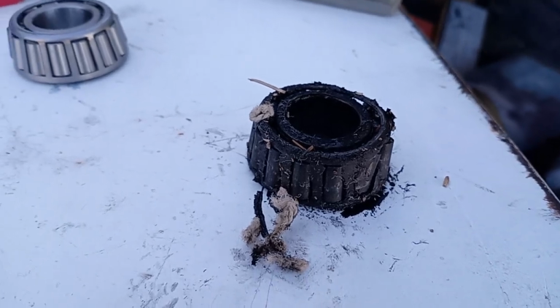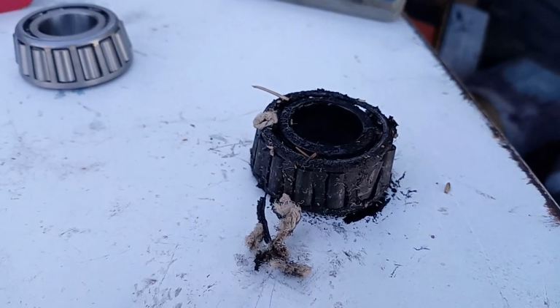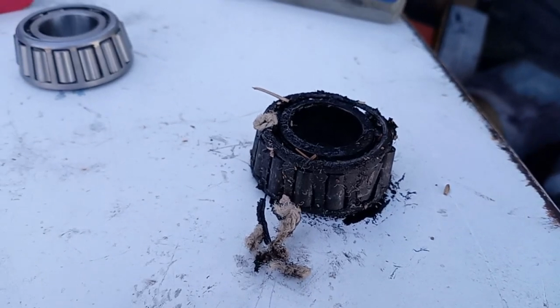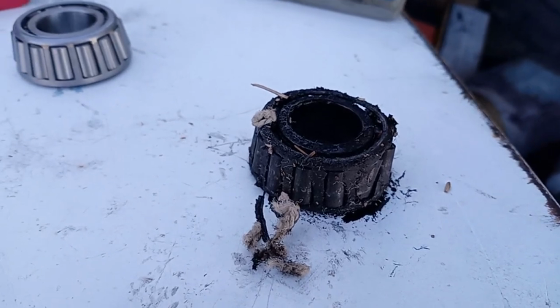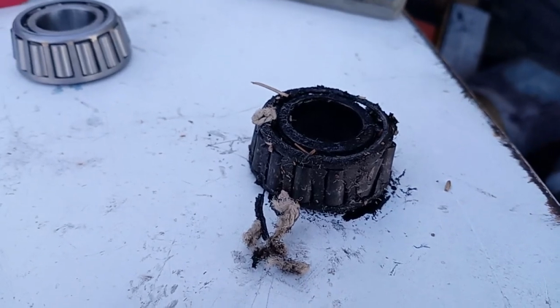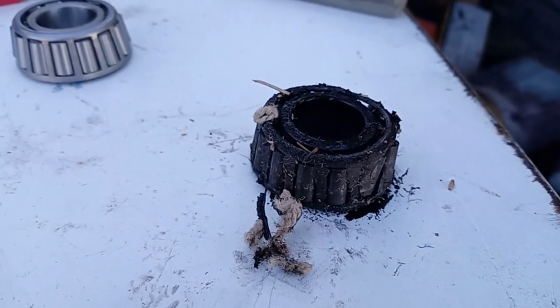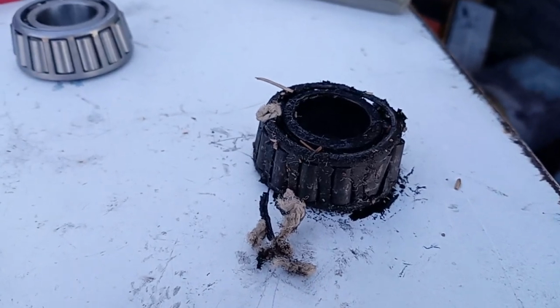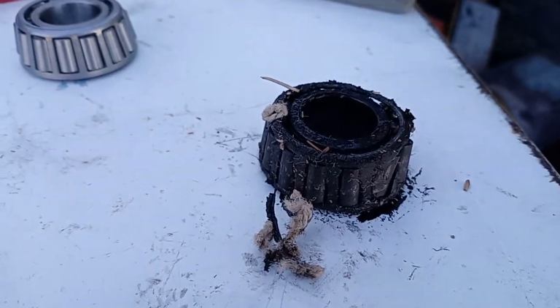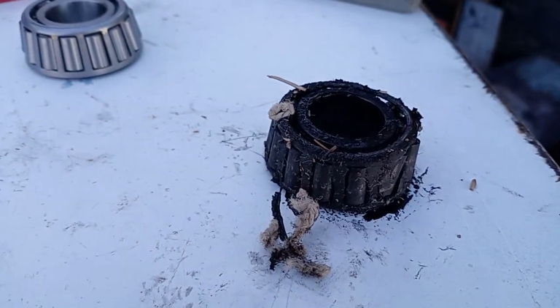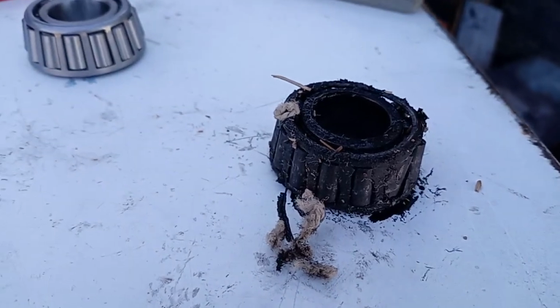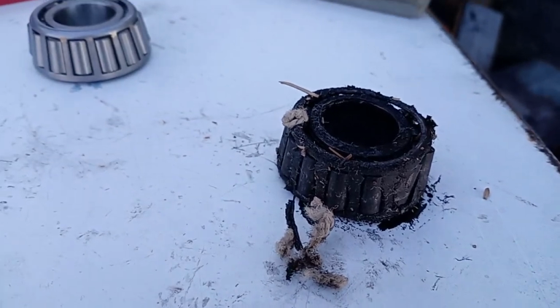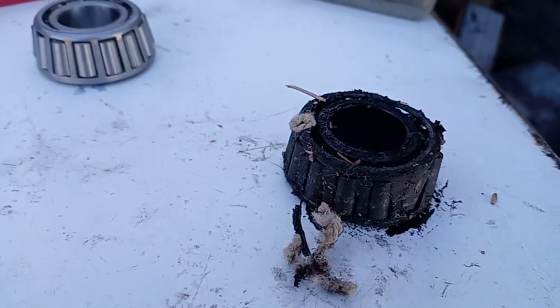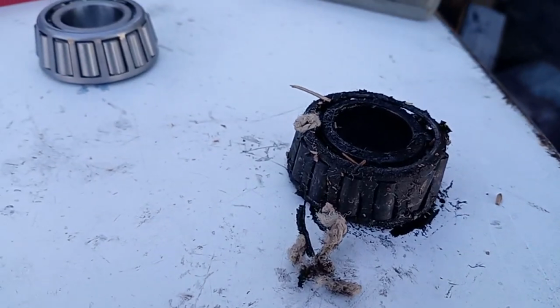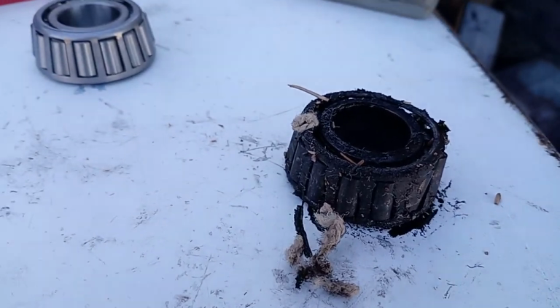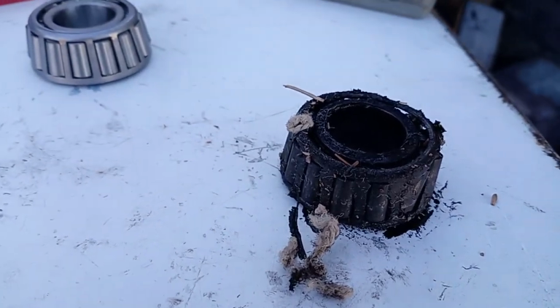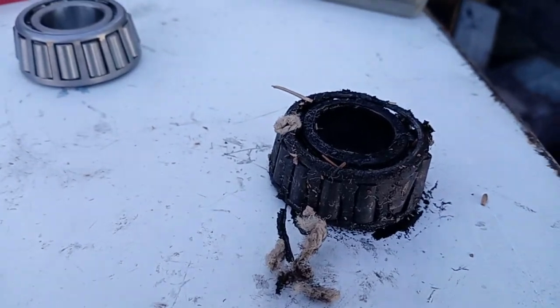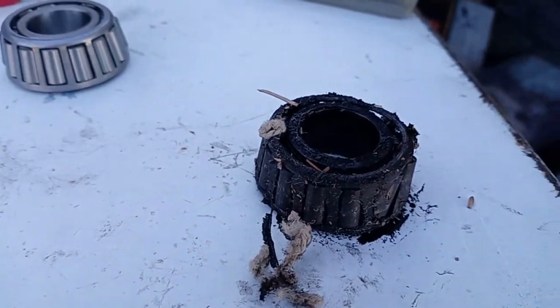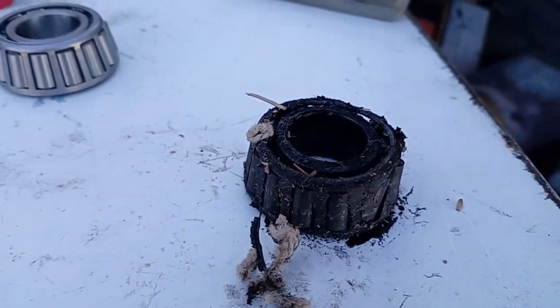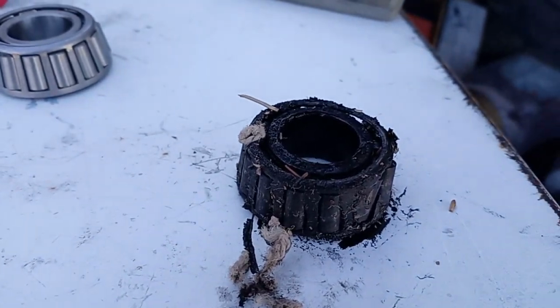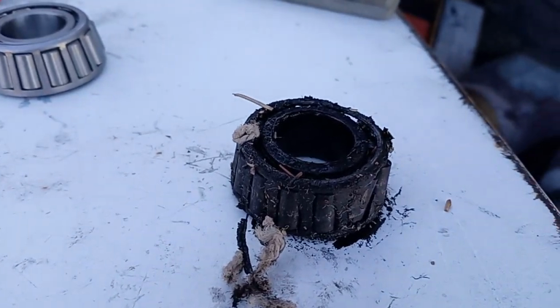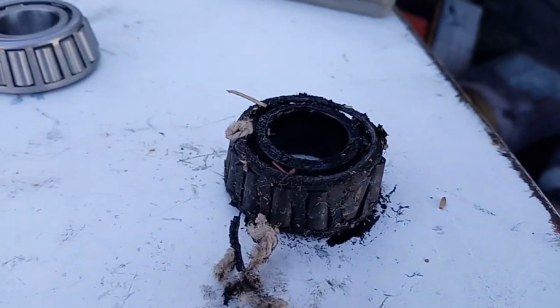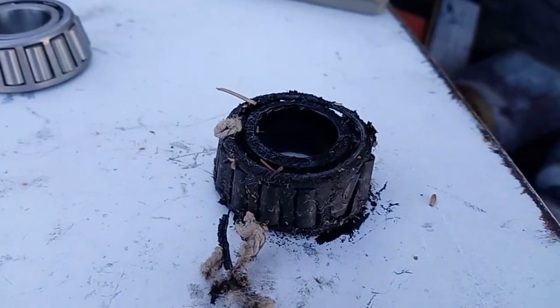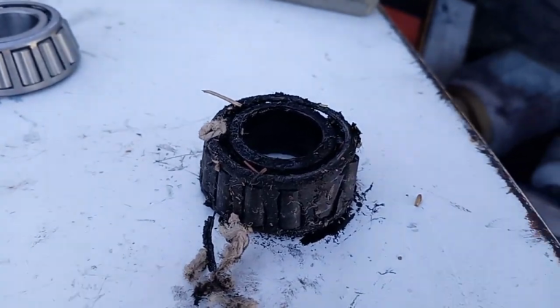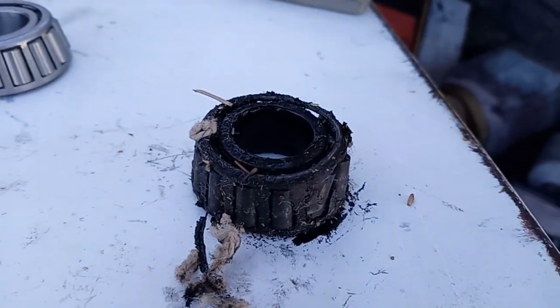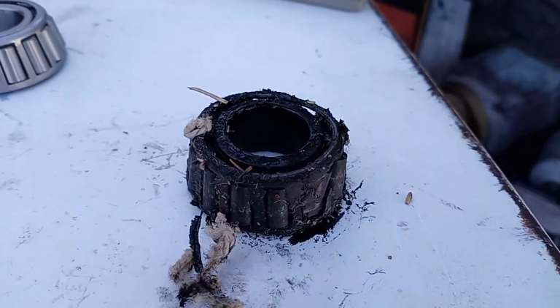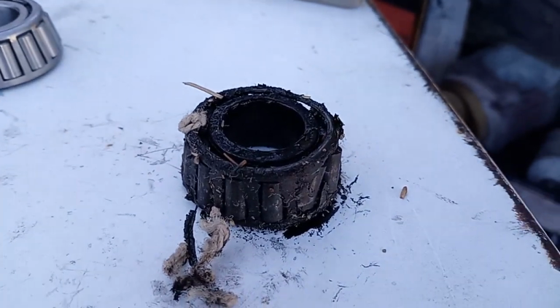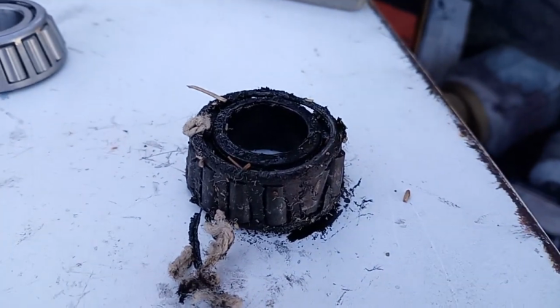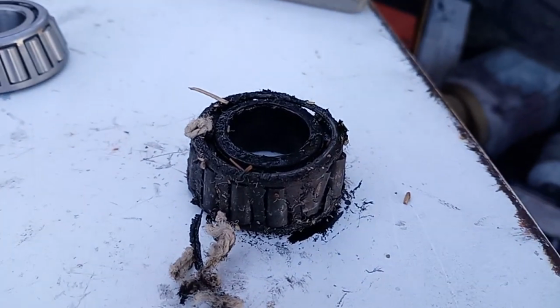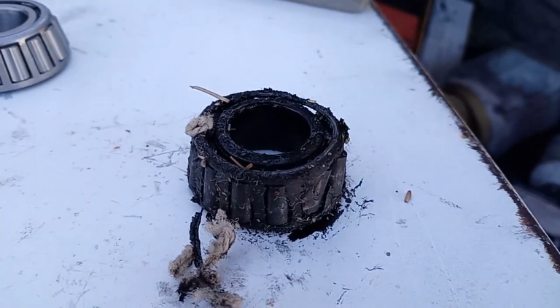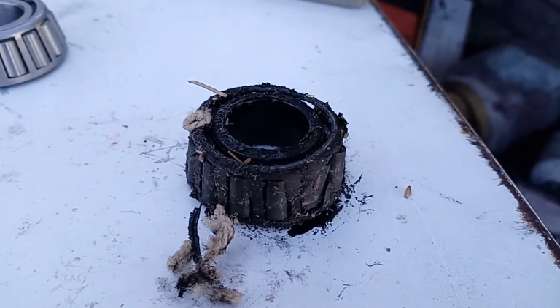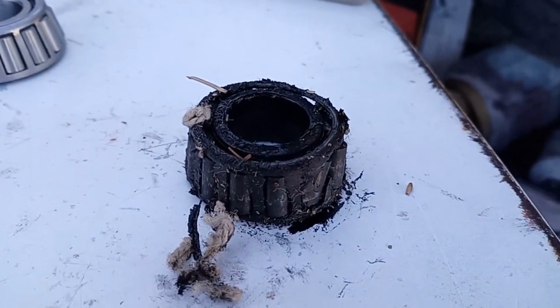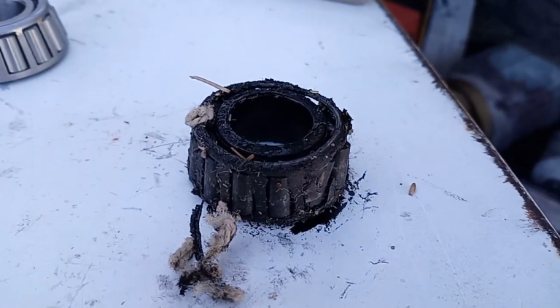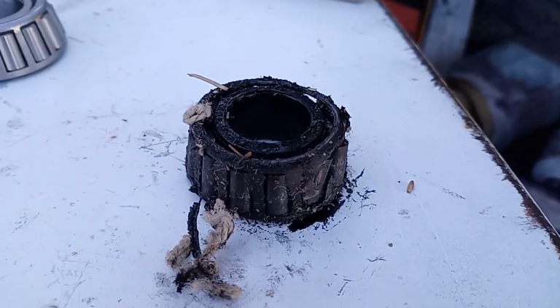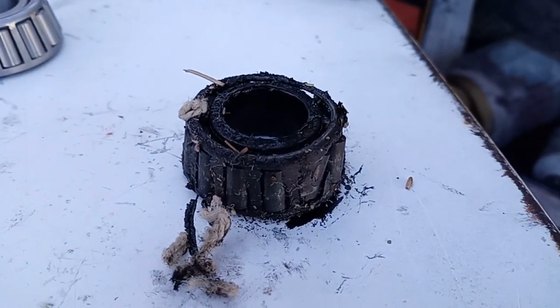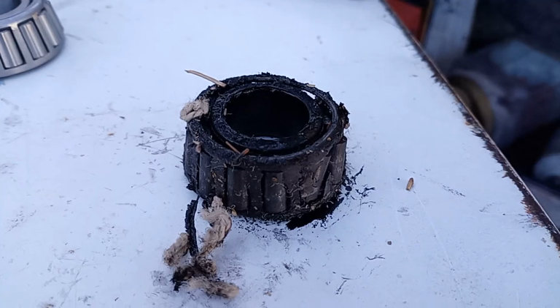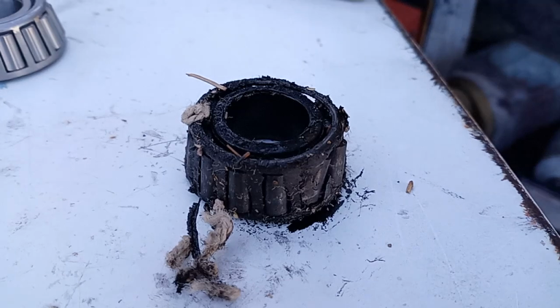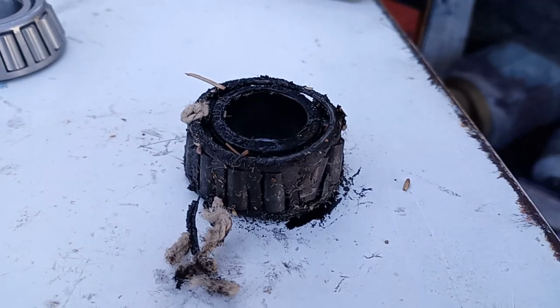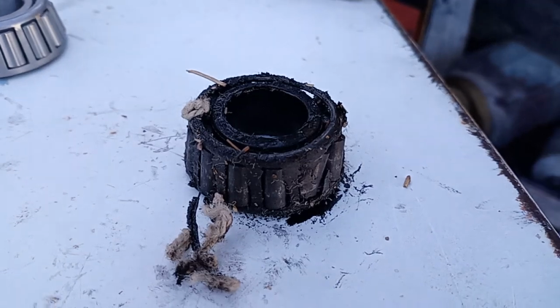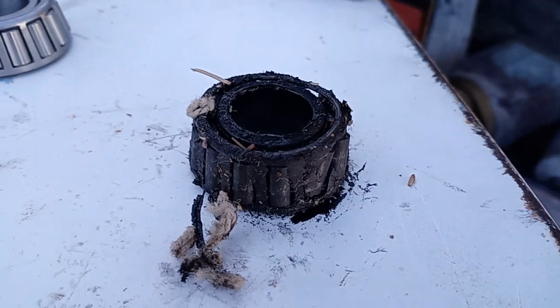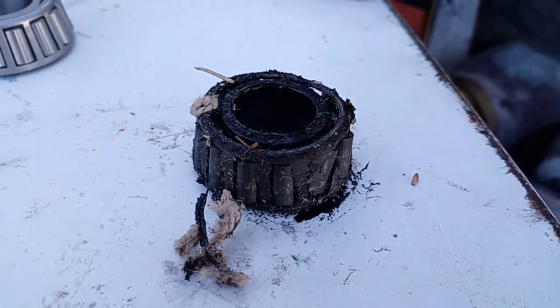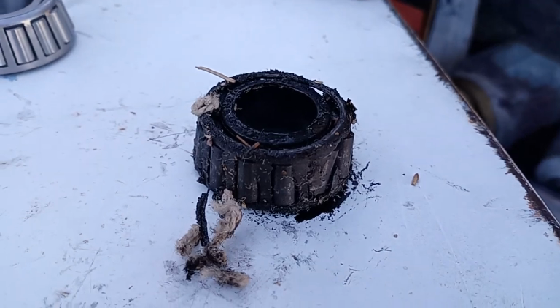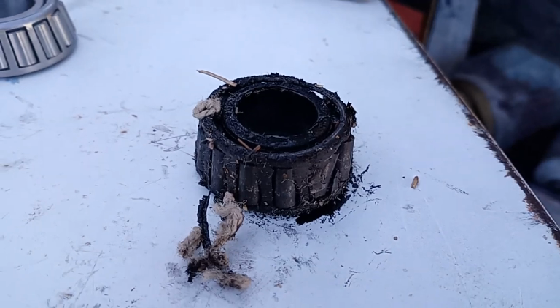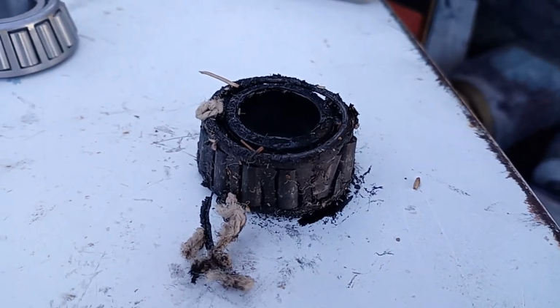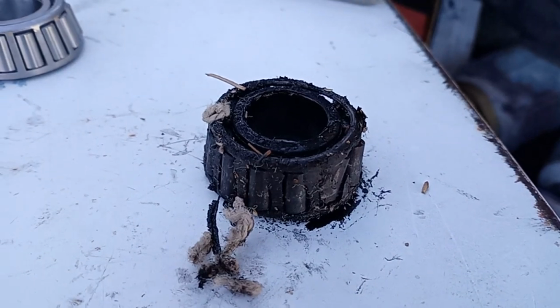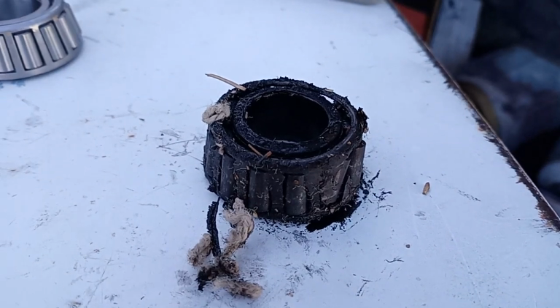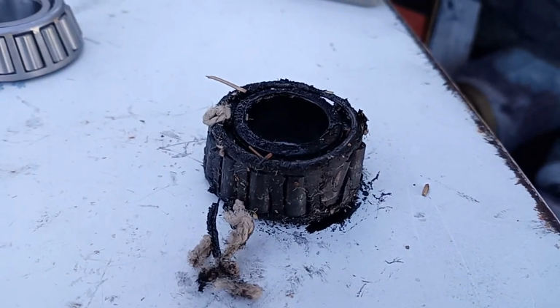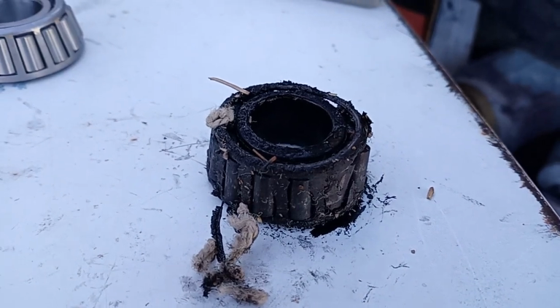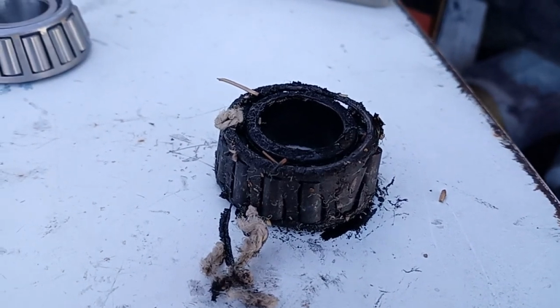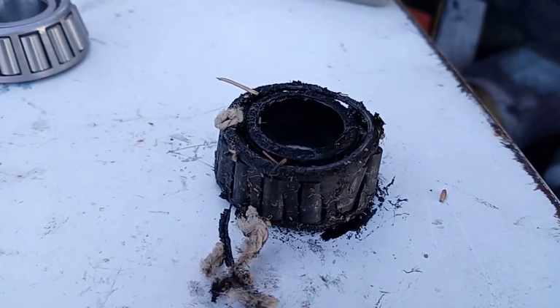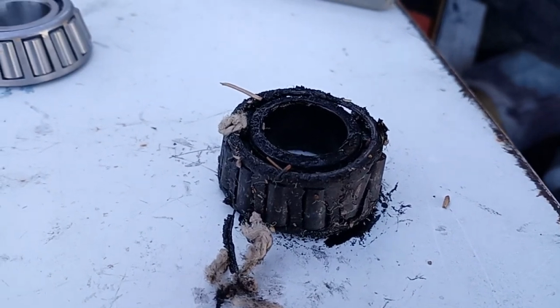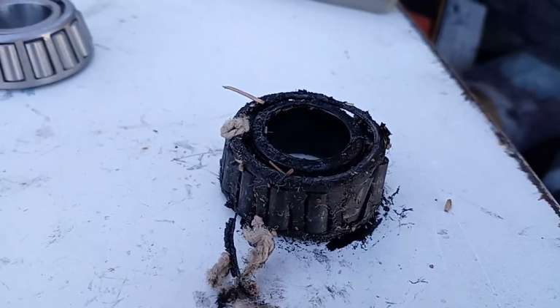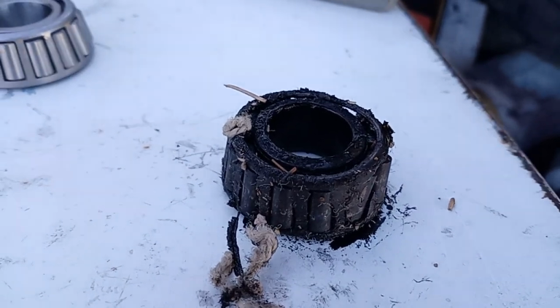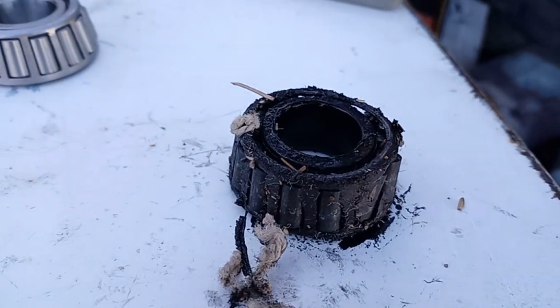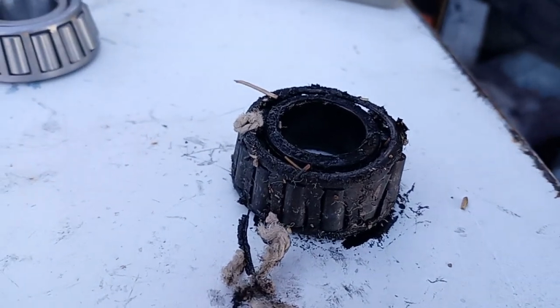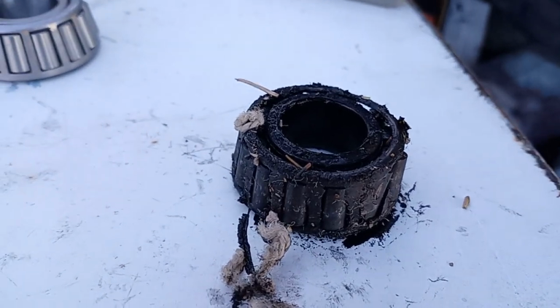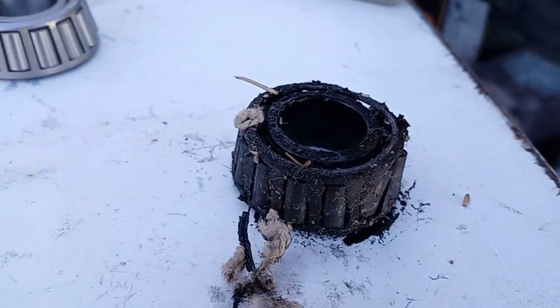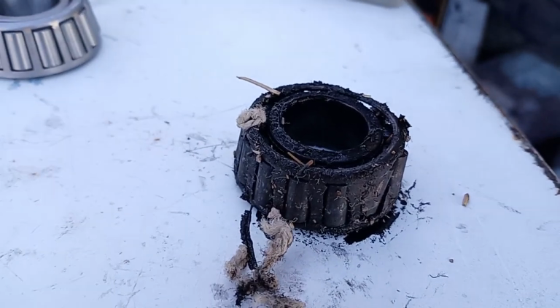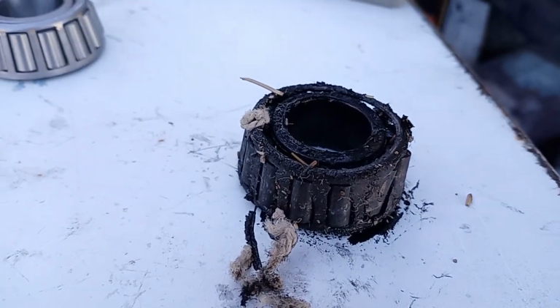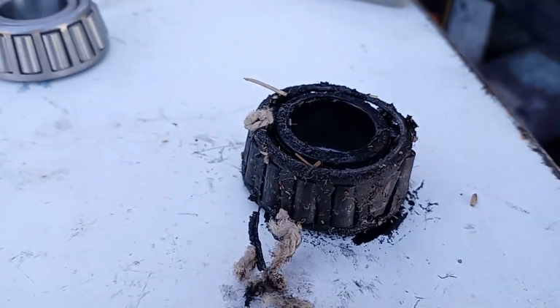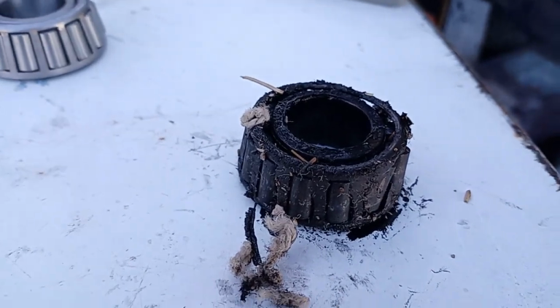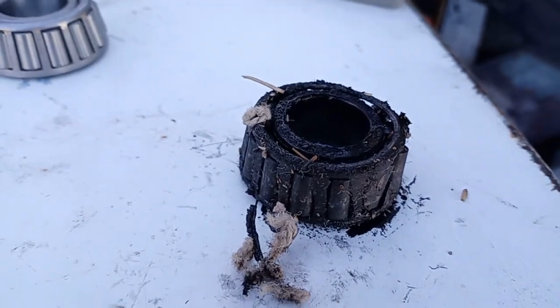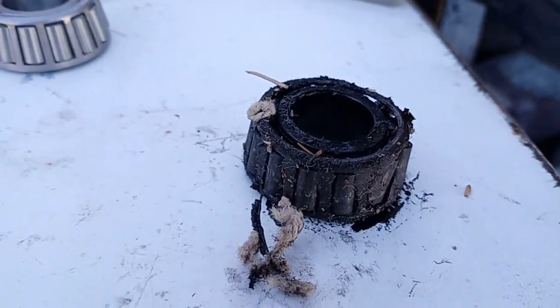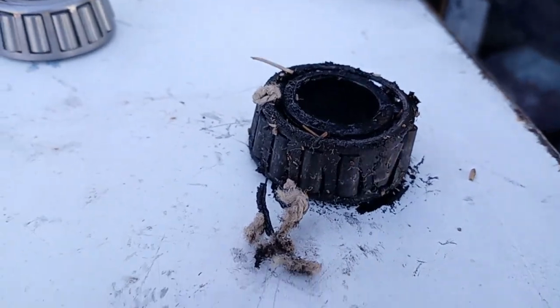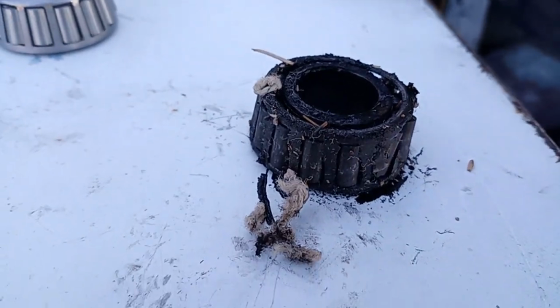But that's what a torn up bearing looks like. The other little rollers are somewhere on the ground — I just didn't bother with them. Anyway.